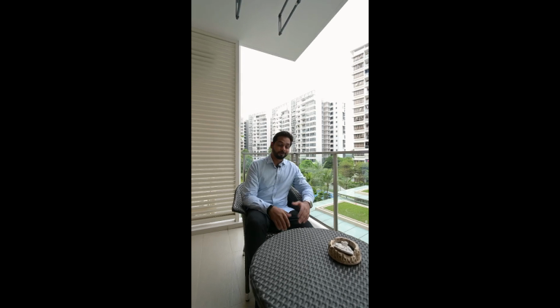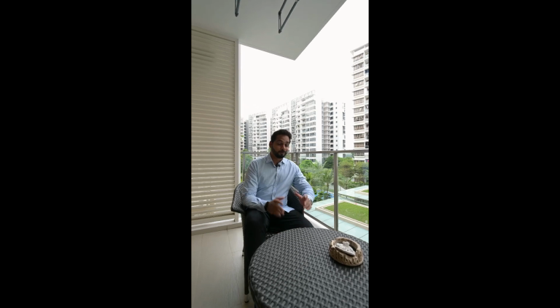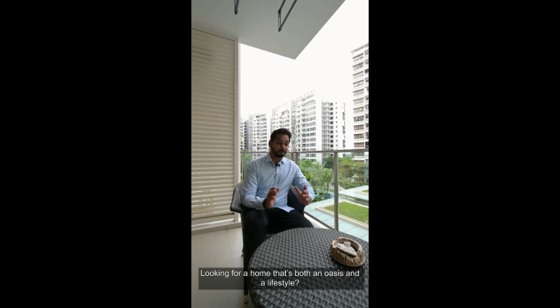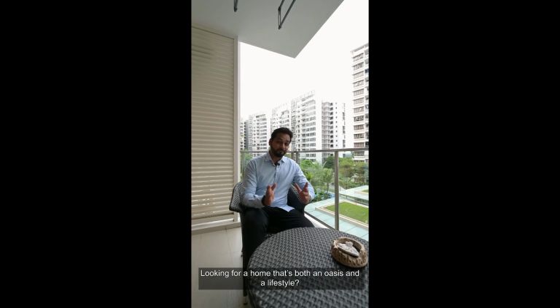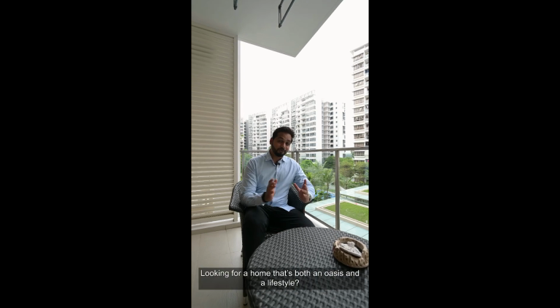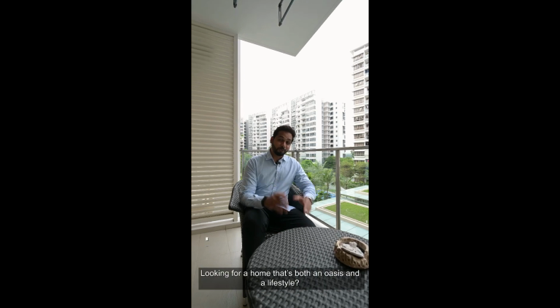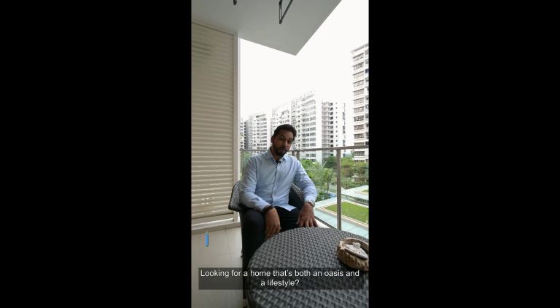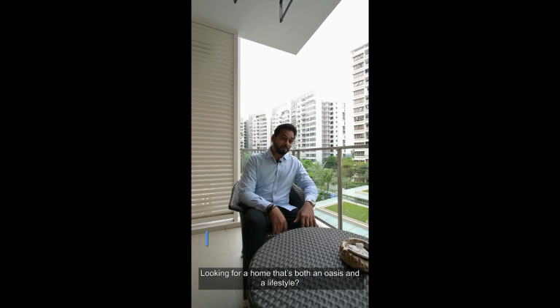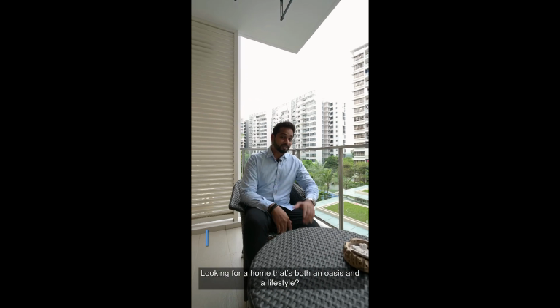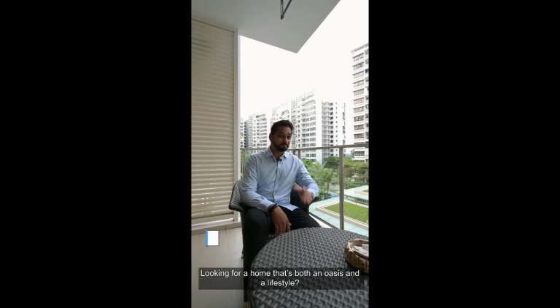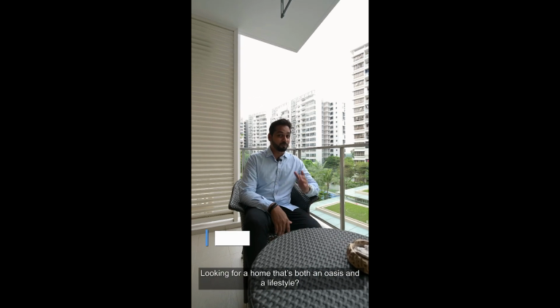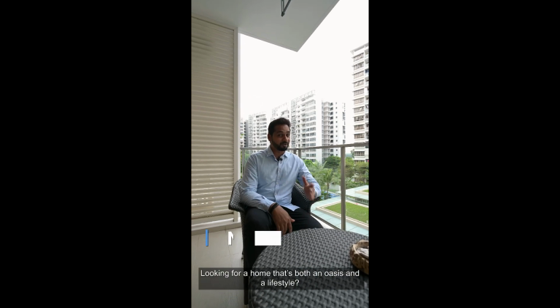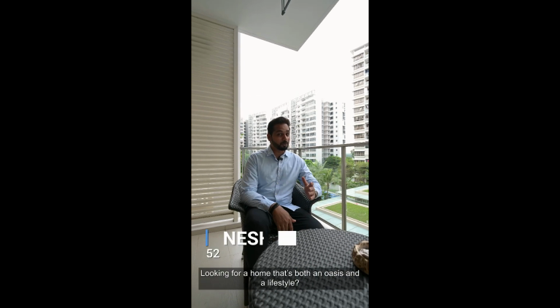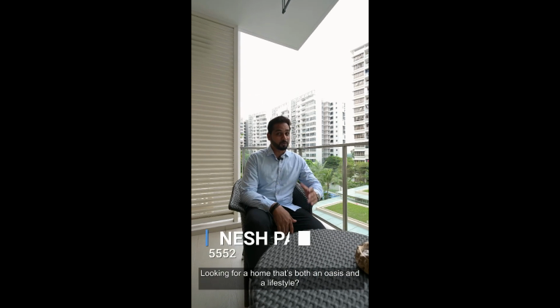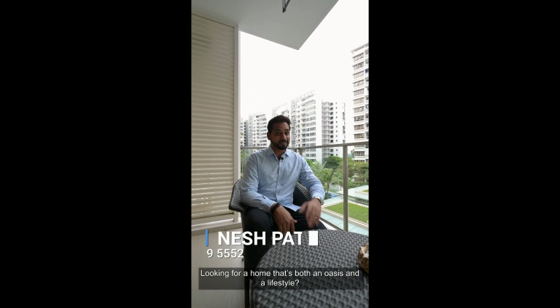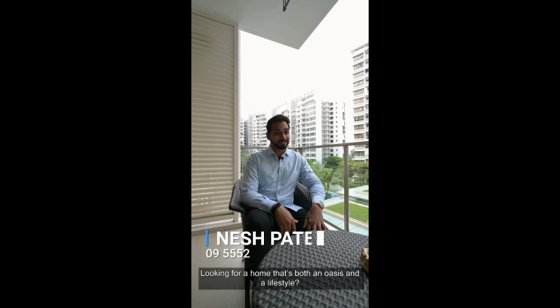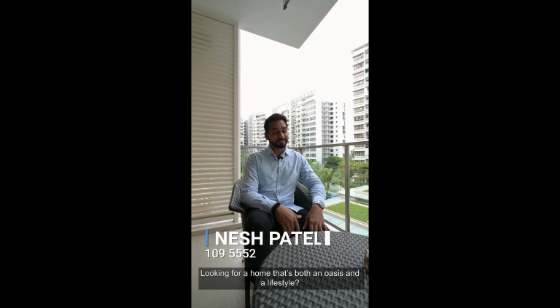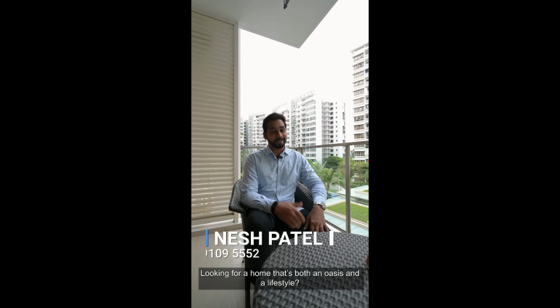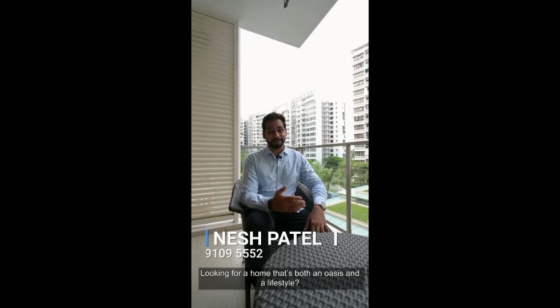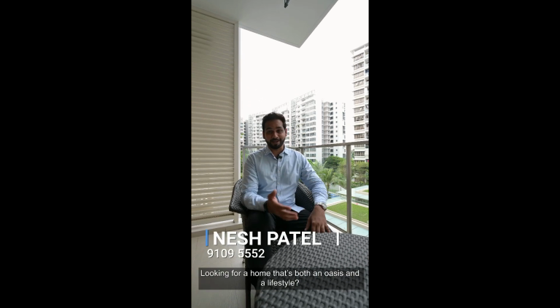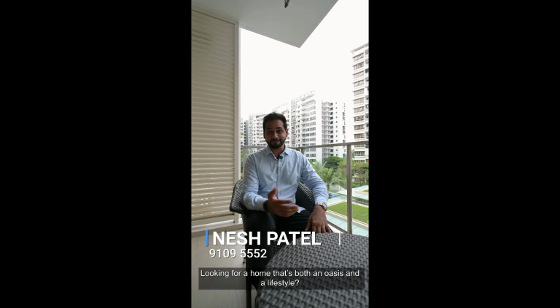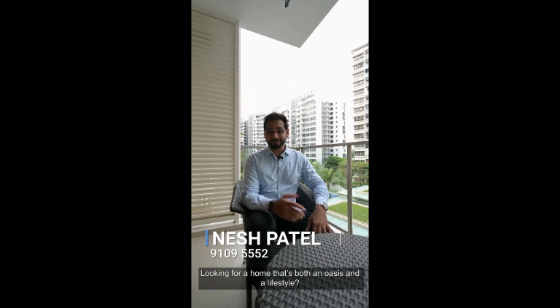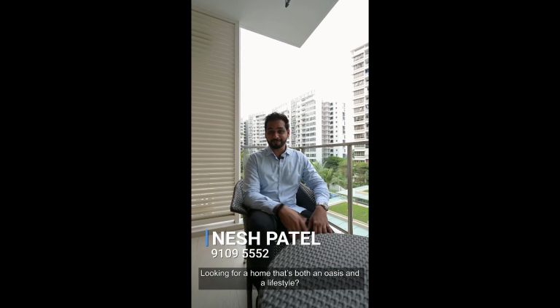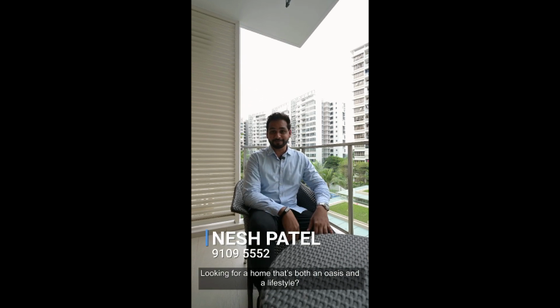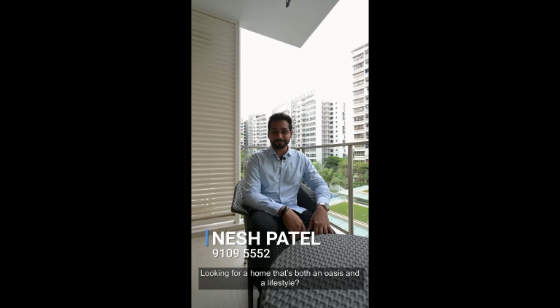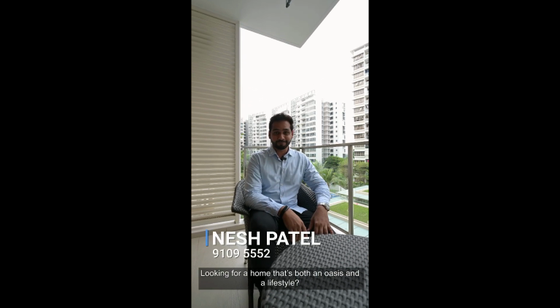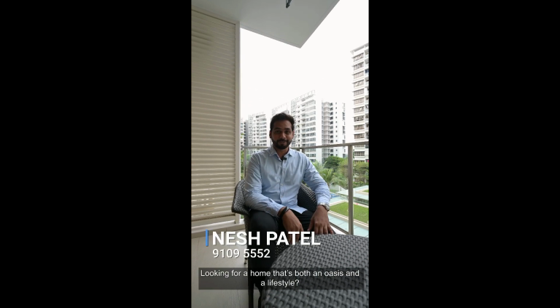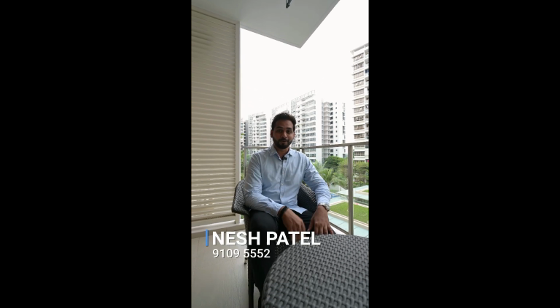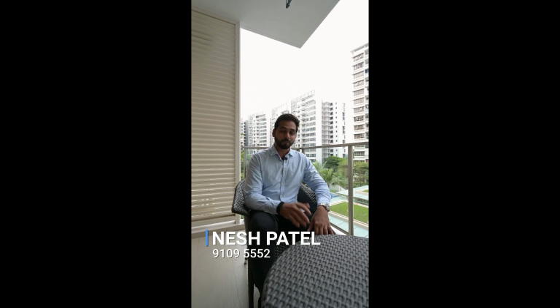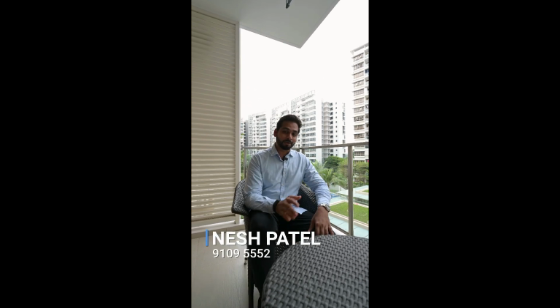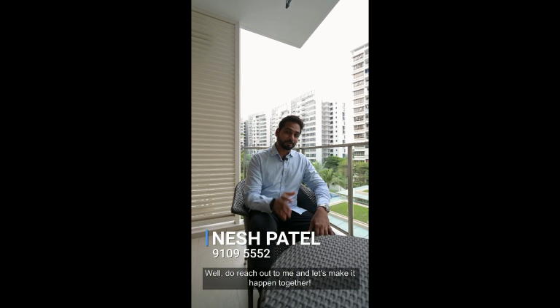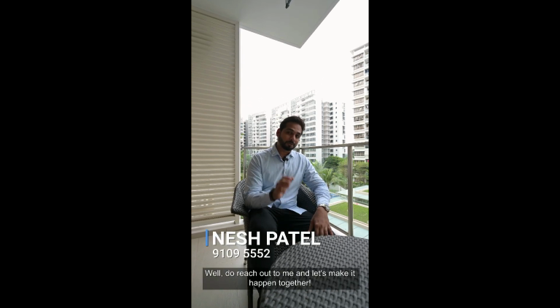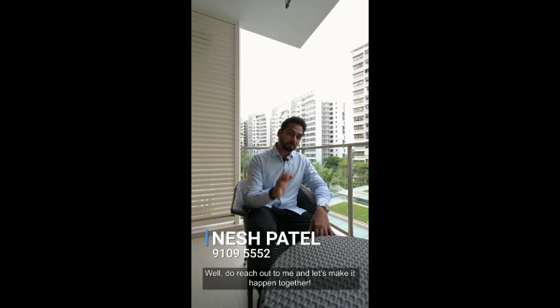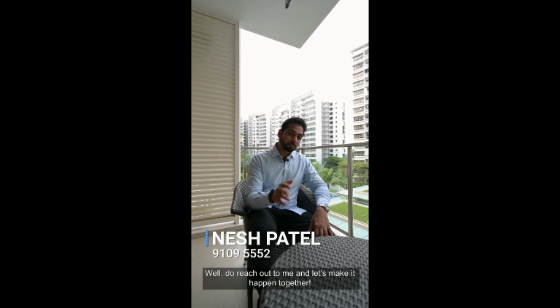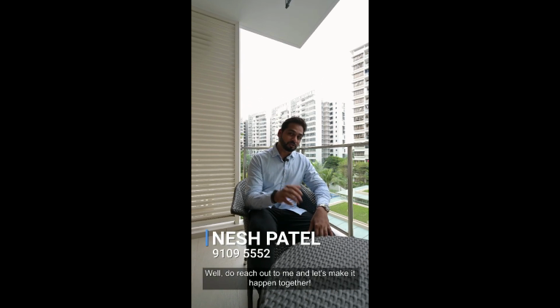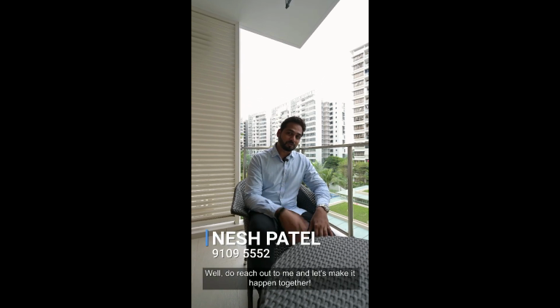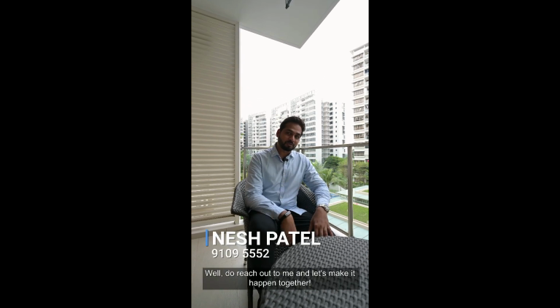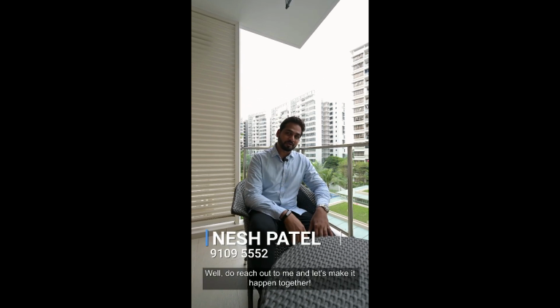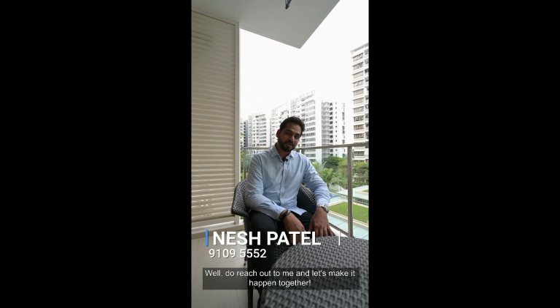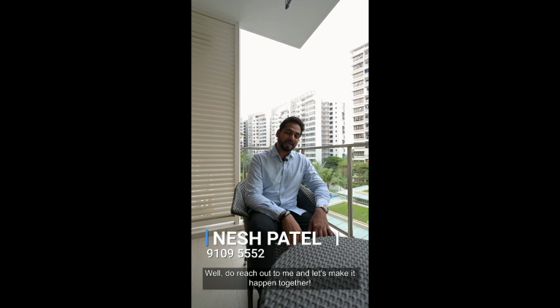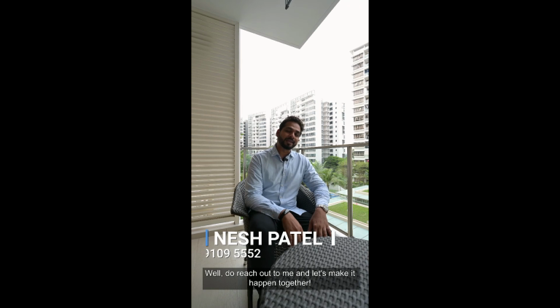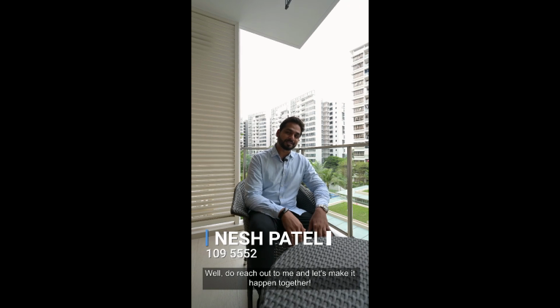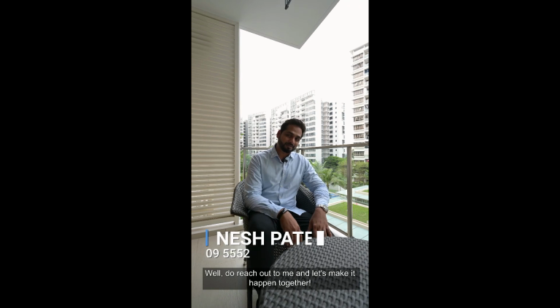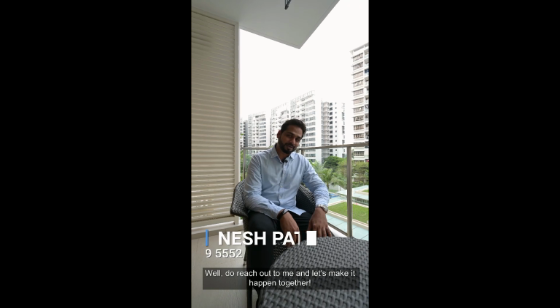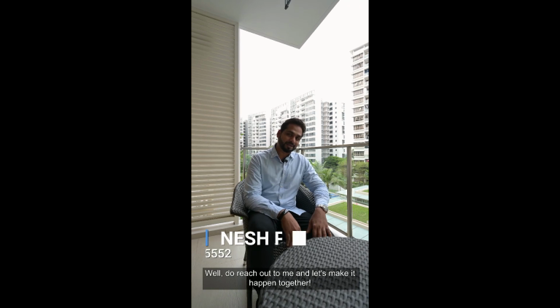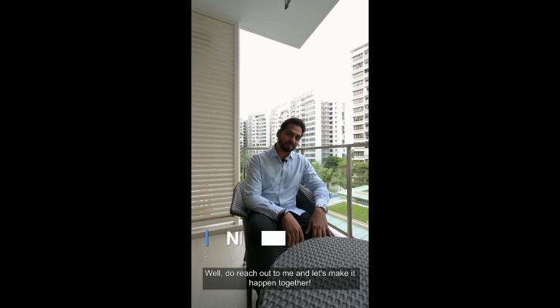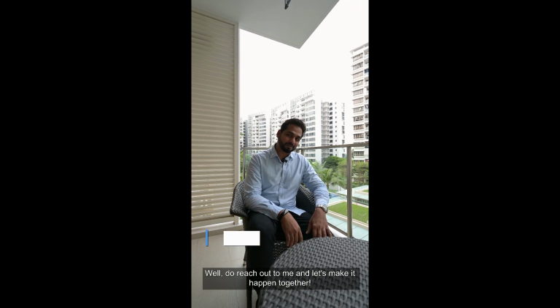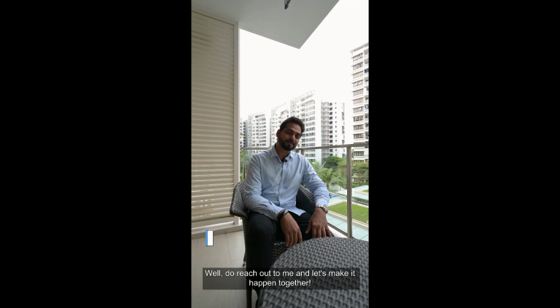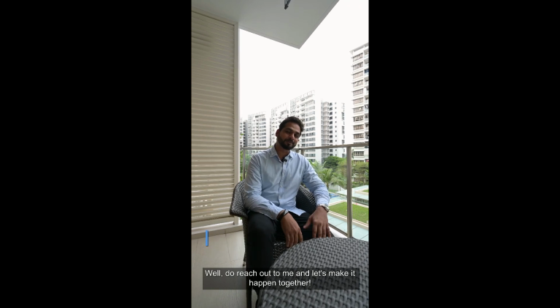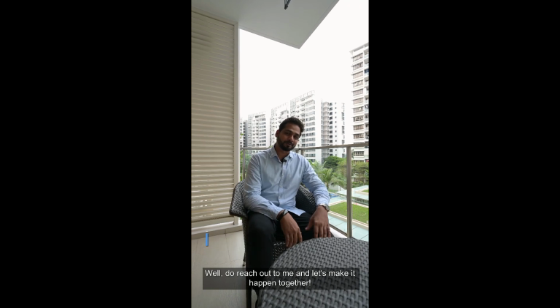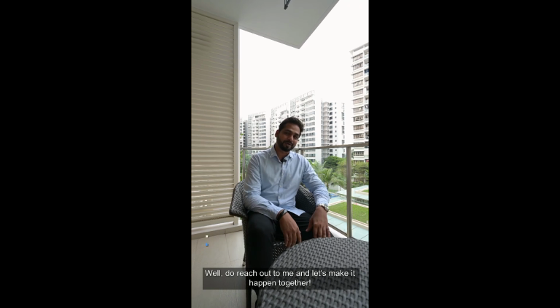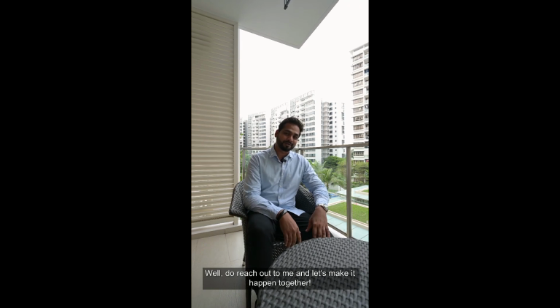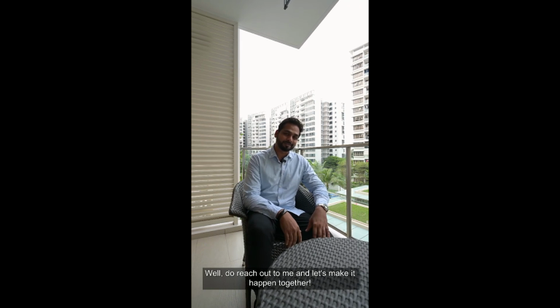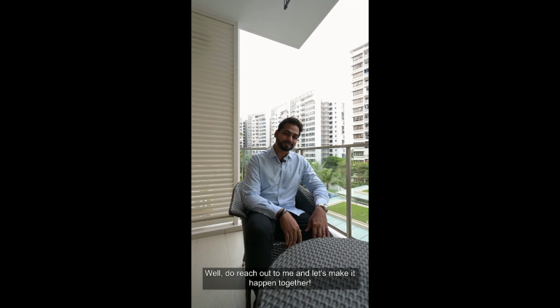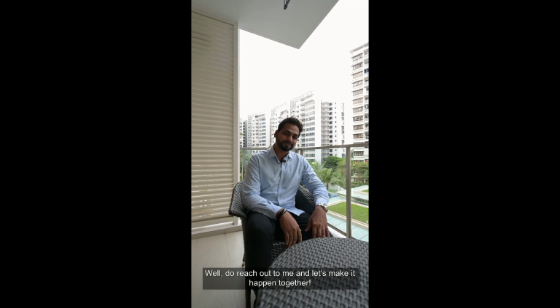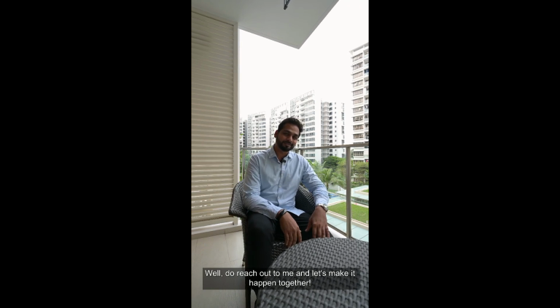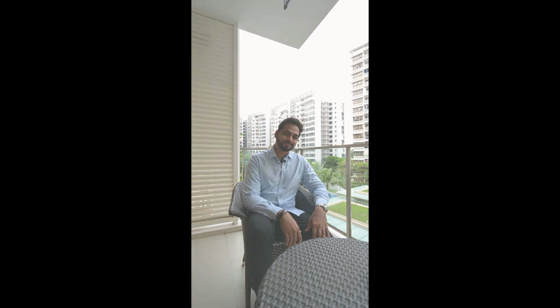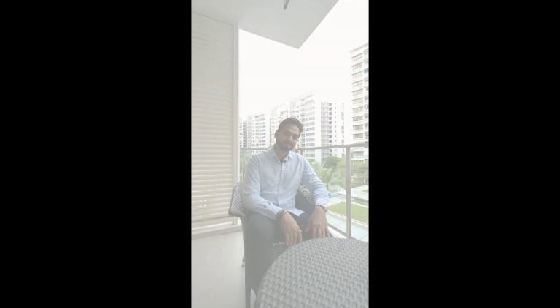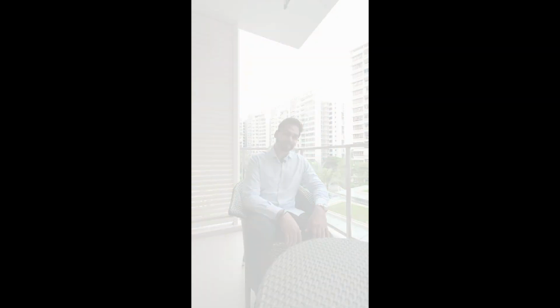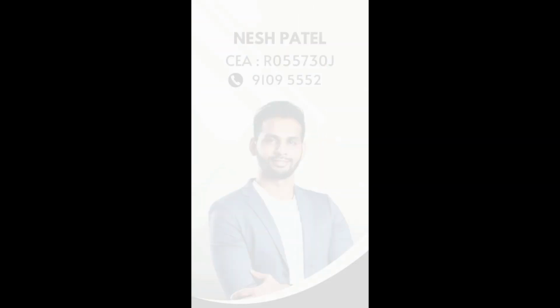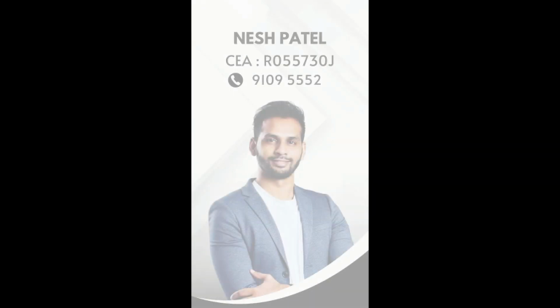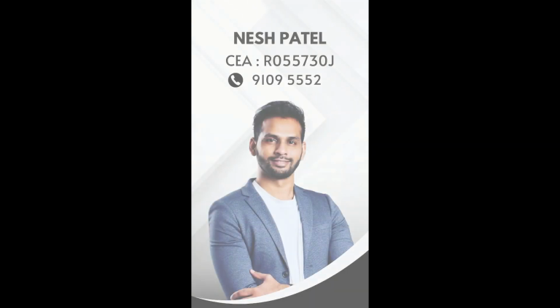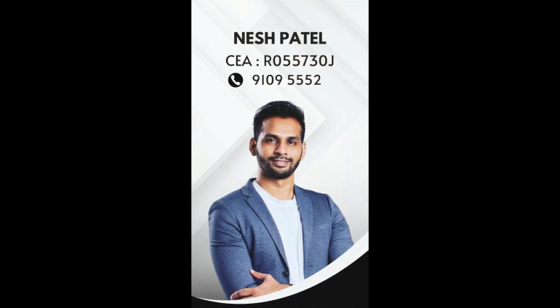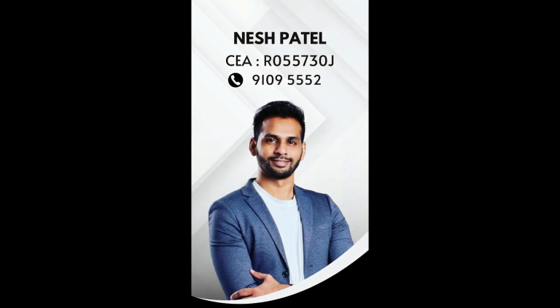Looking for a home that's both an oasis and a lifestyle? Do reach out to me and let's make it happen together. Thank you.